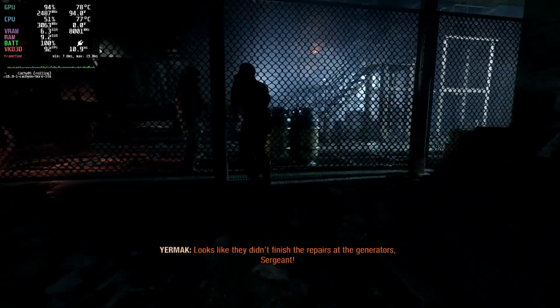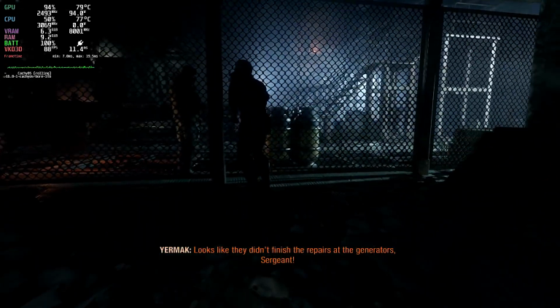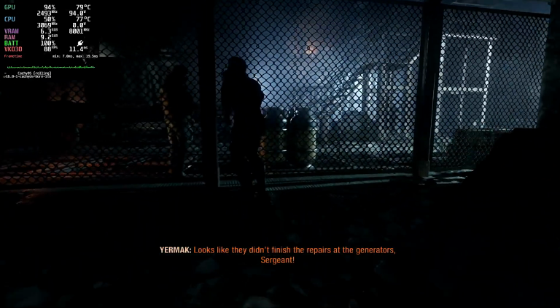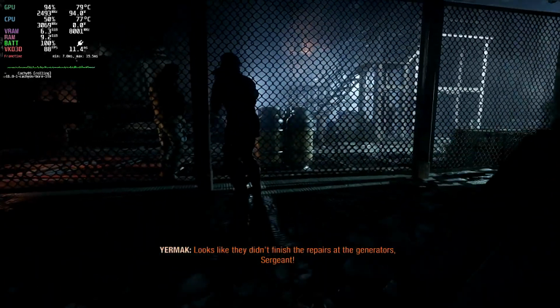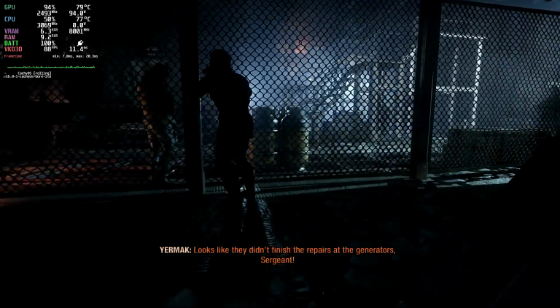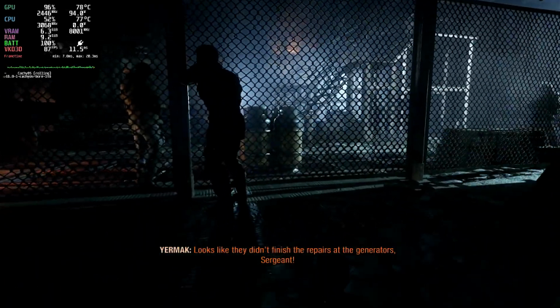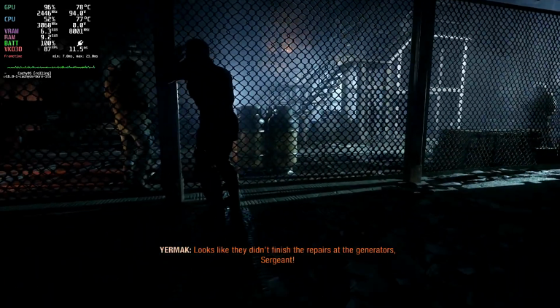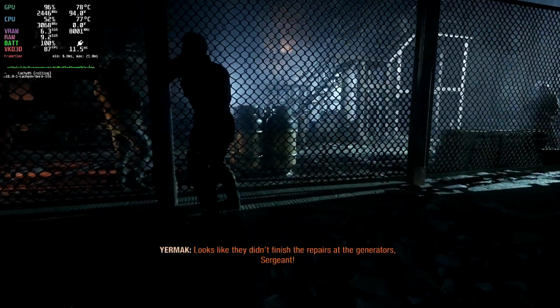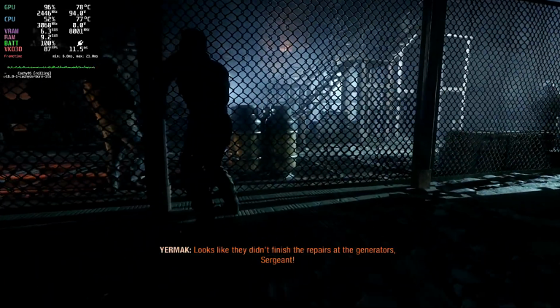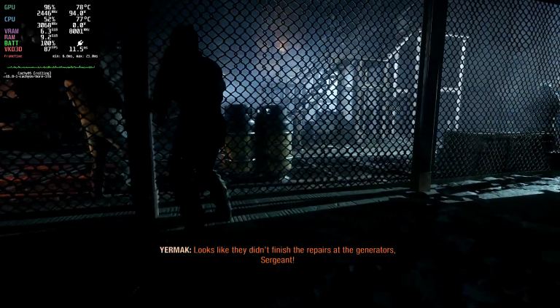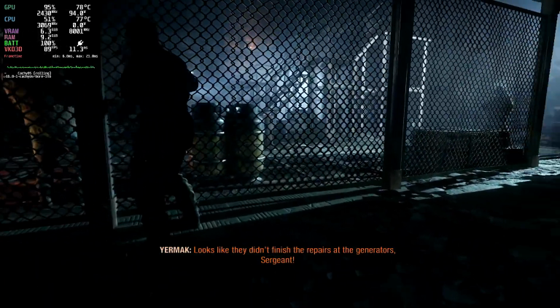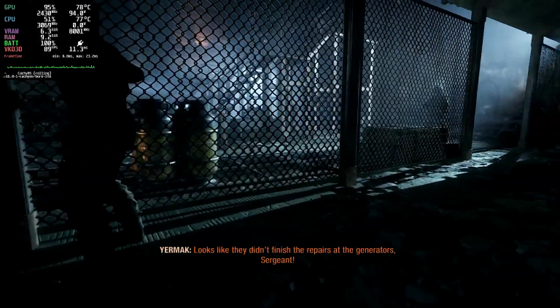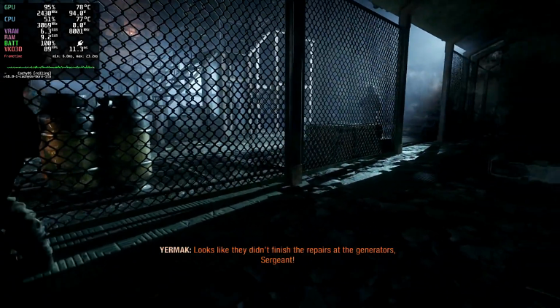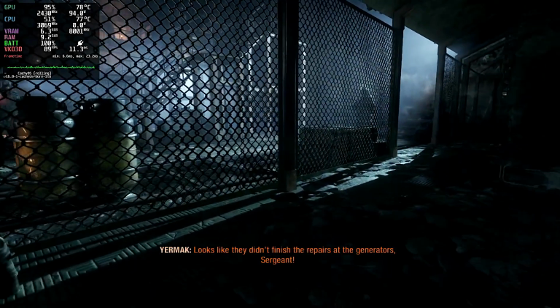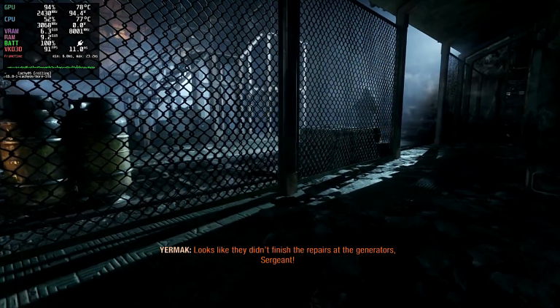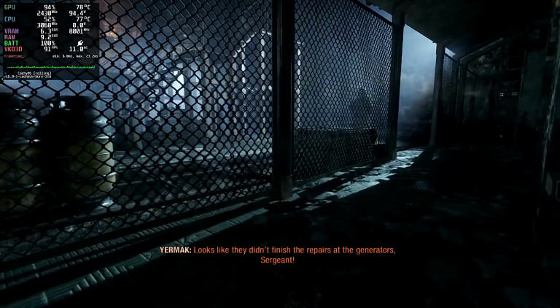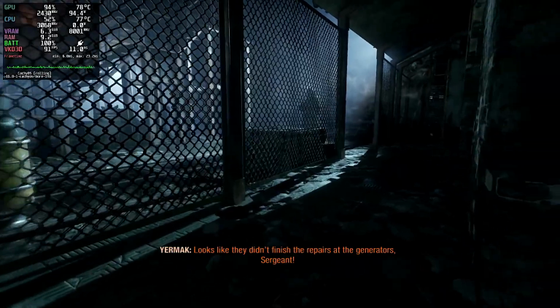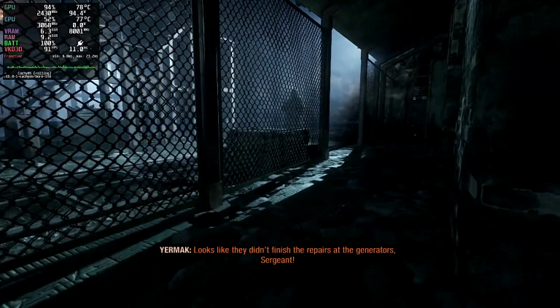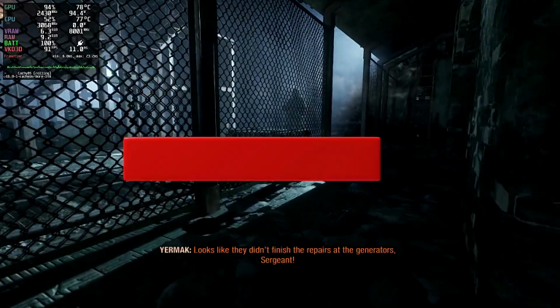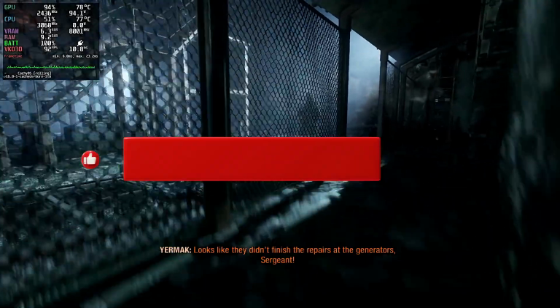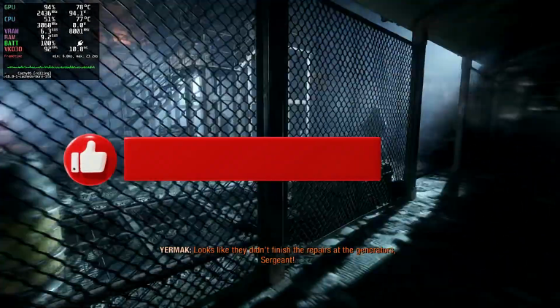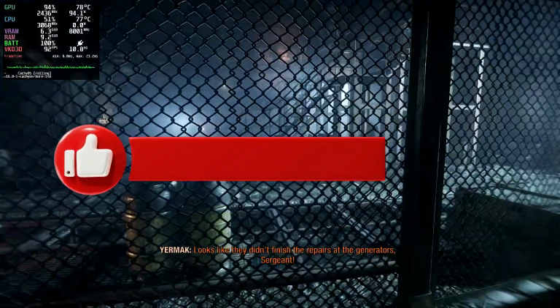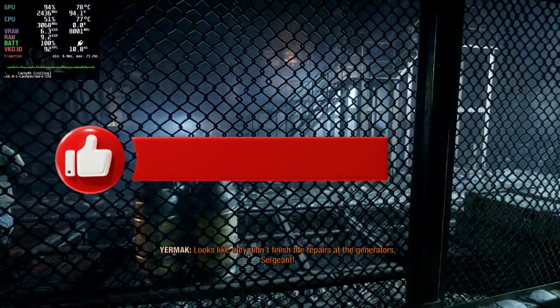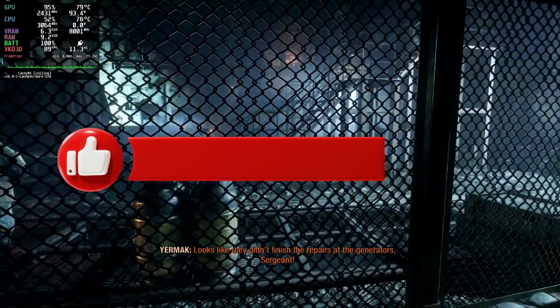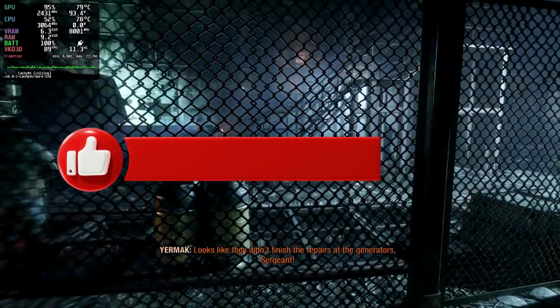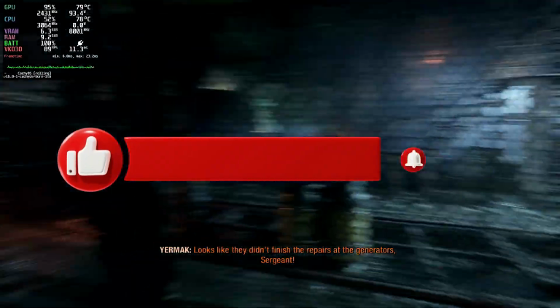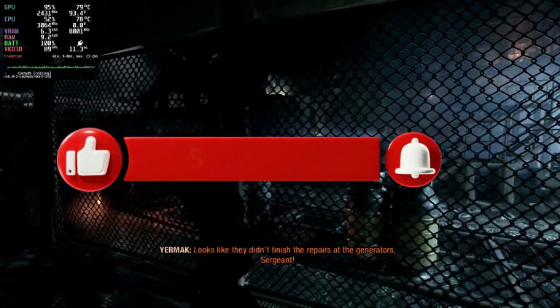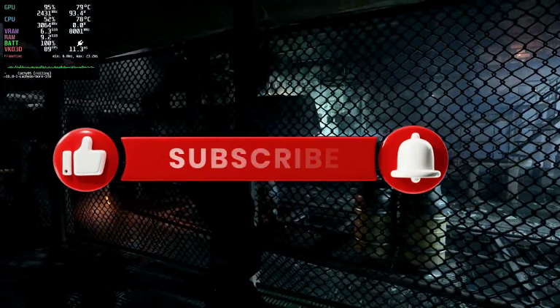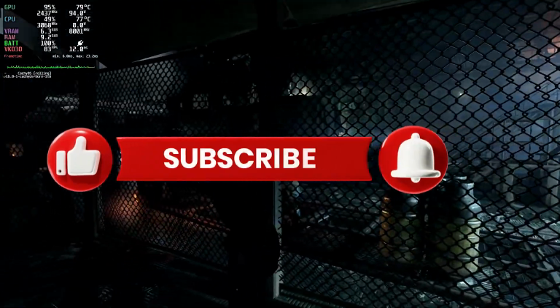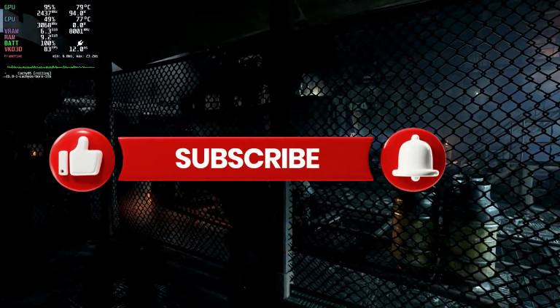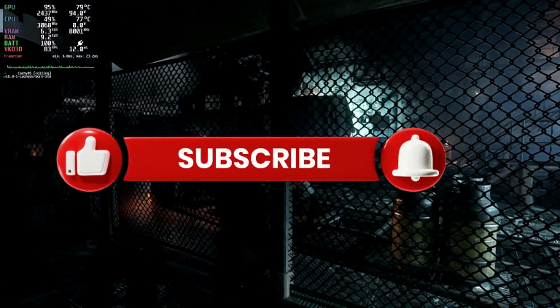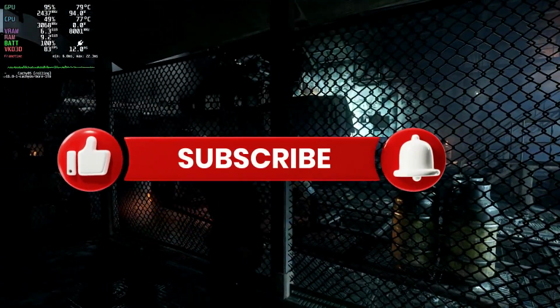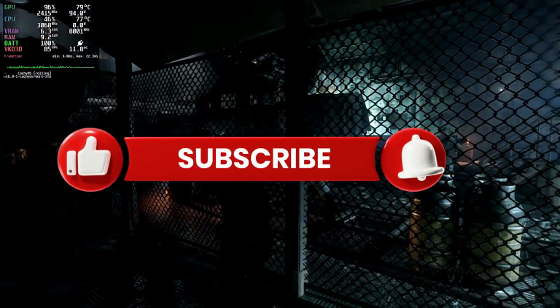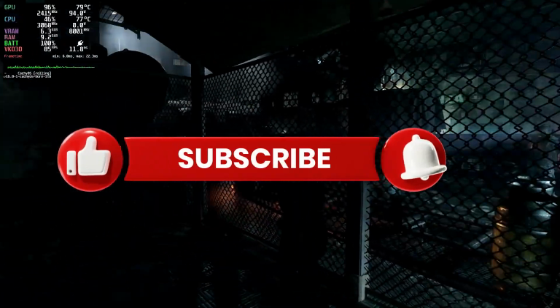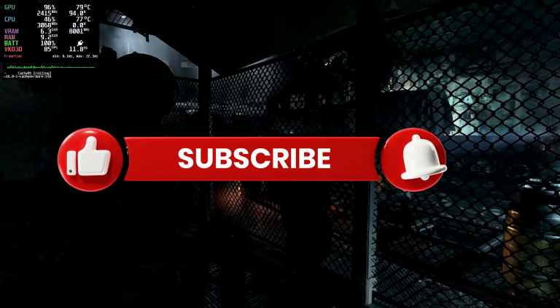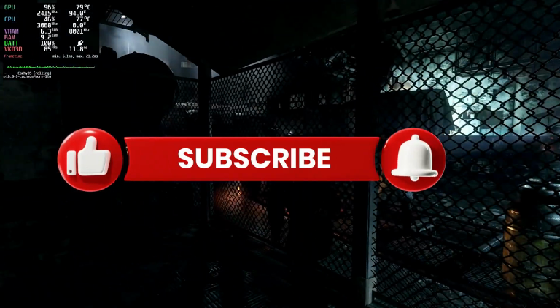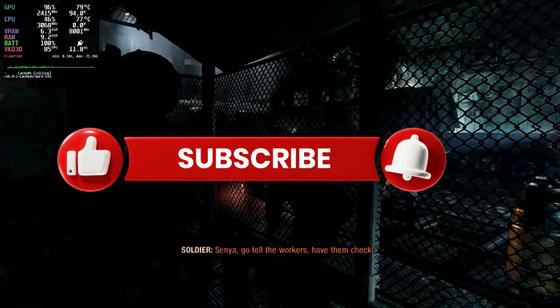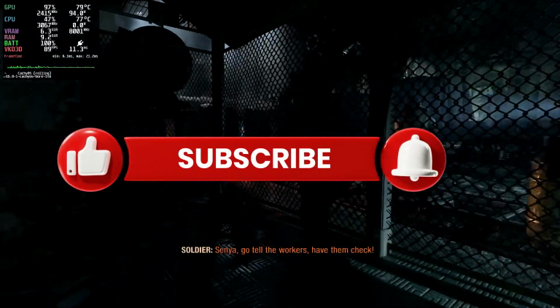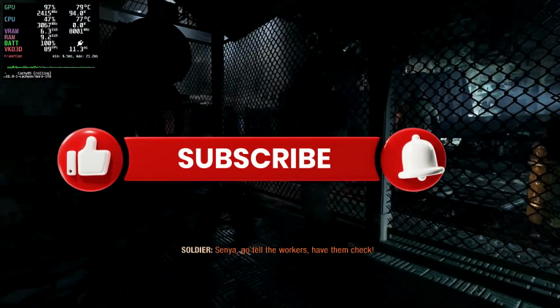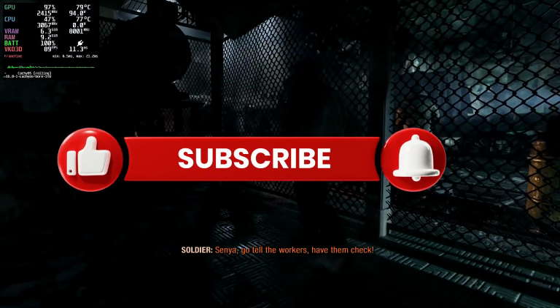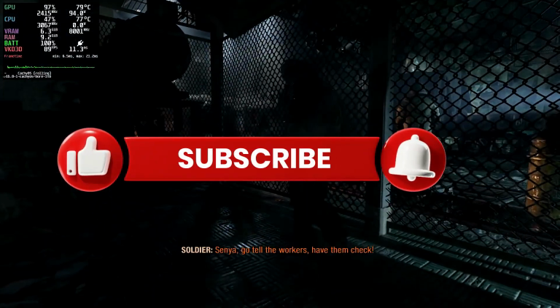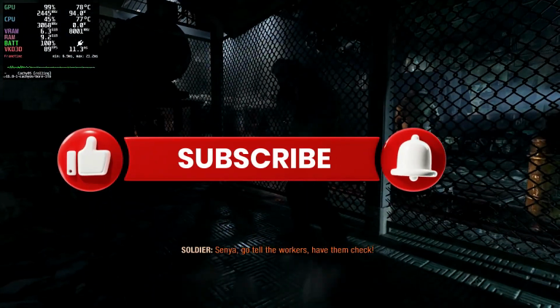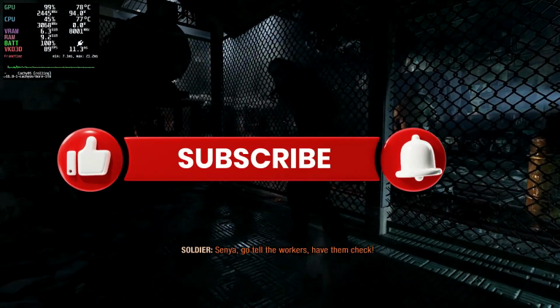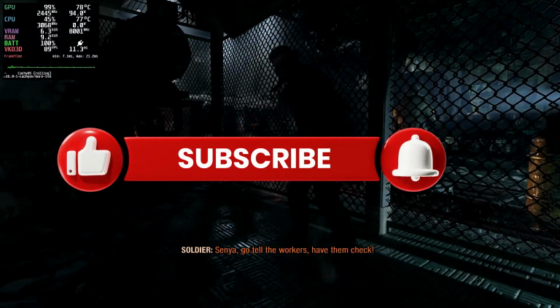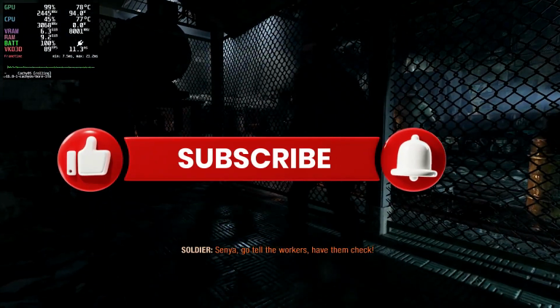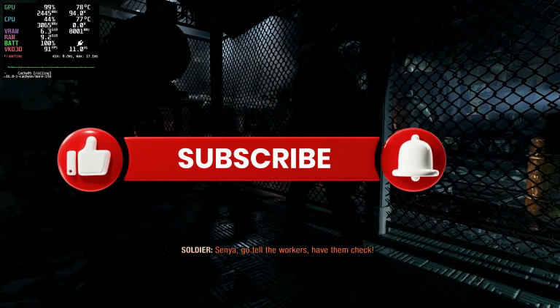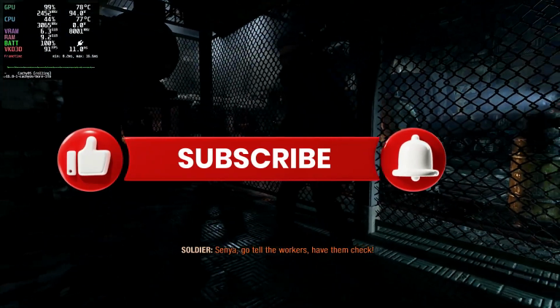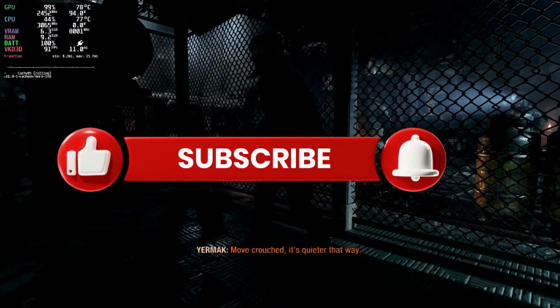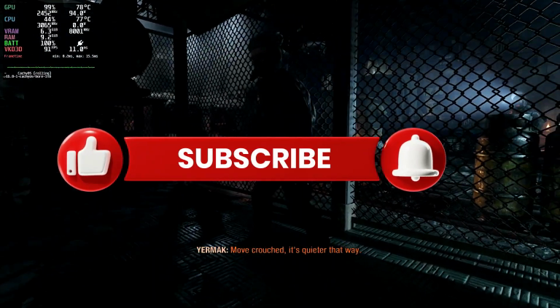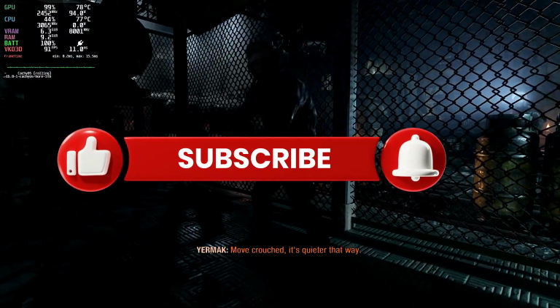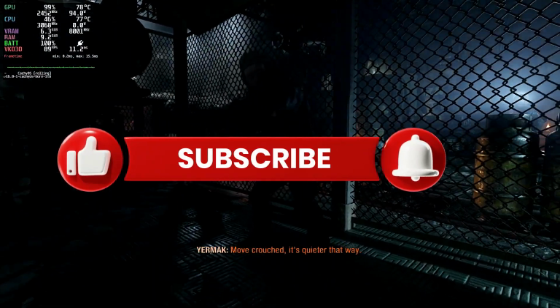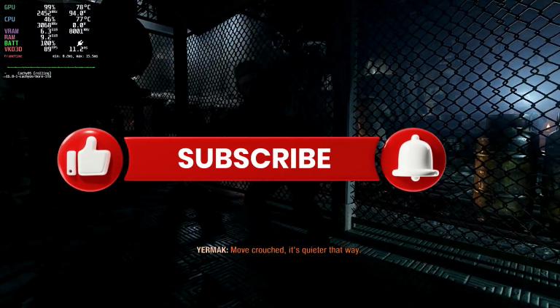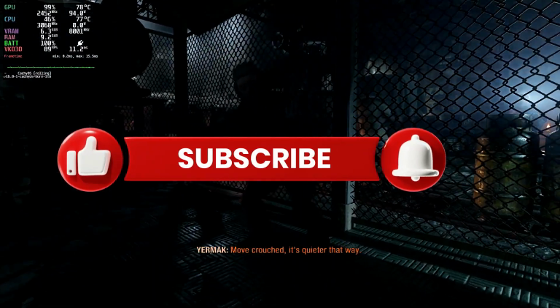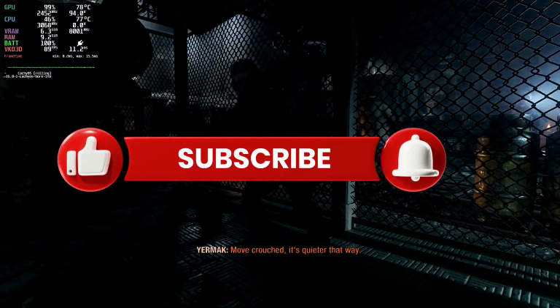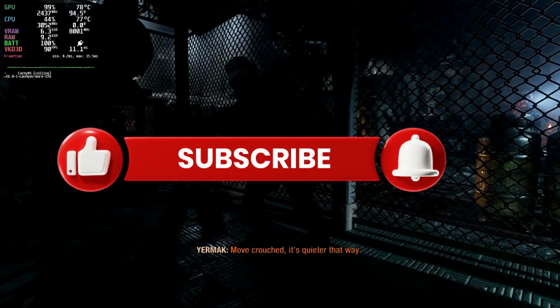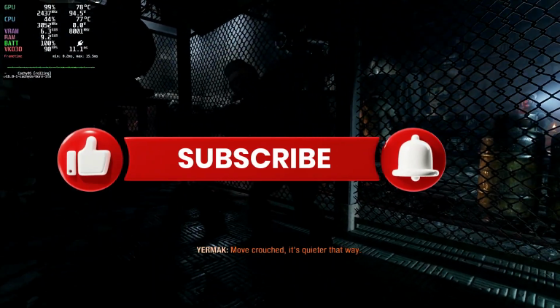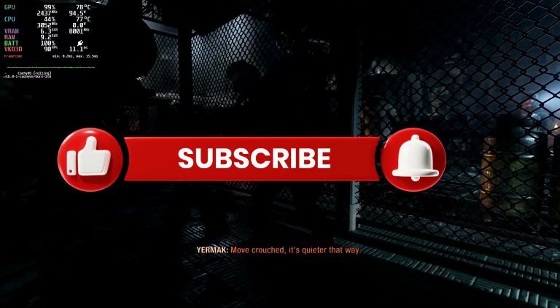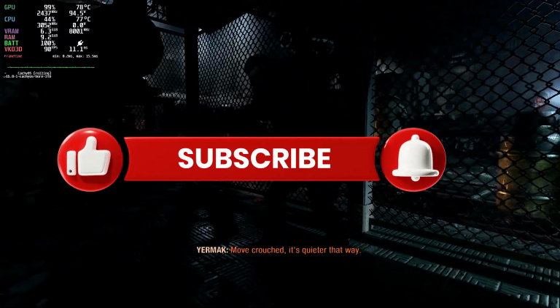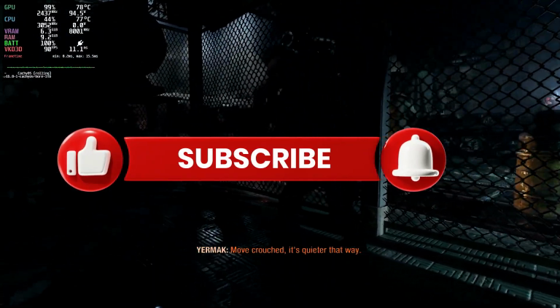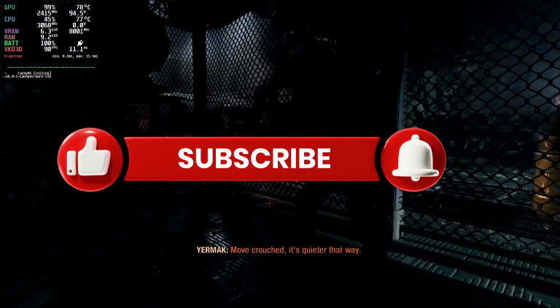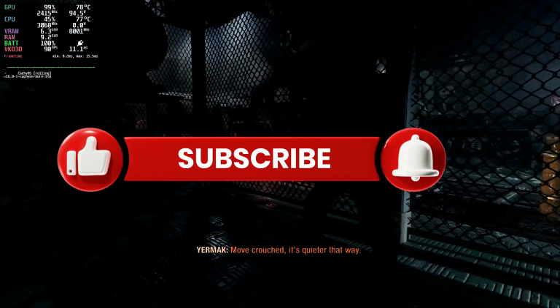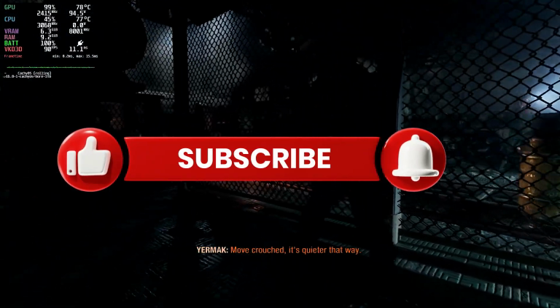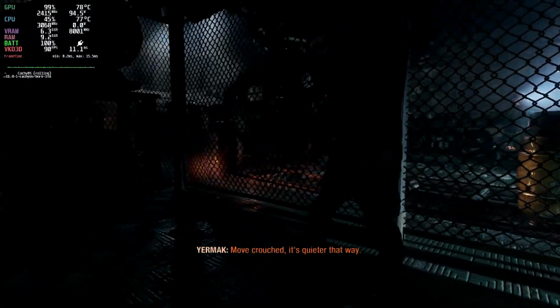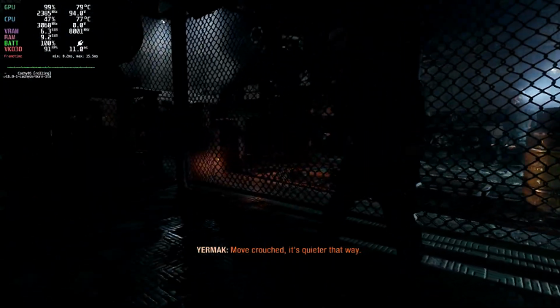By the way, if you're enjoying this video, hit the subscribe button and ring the notification bell so you won't miss any of my future videos.